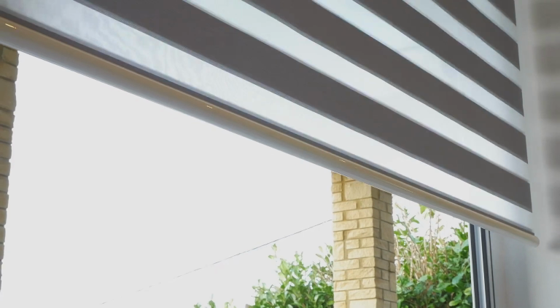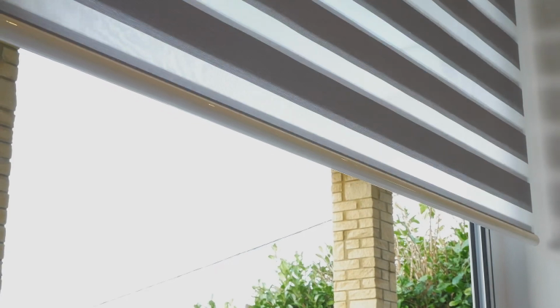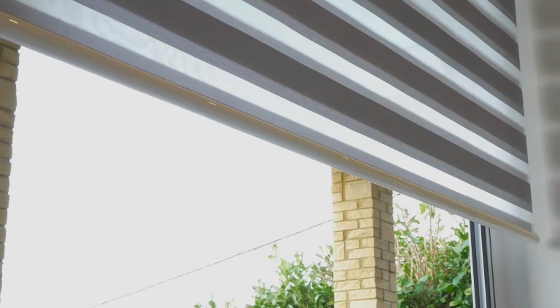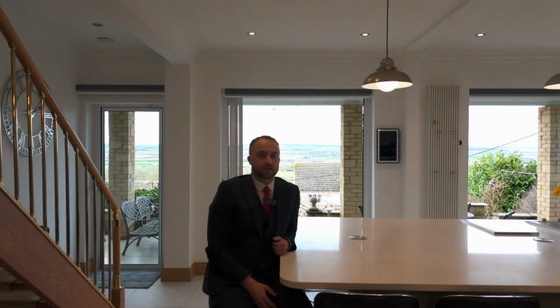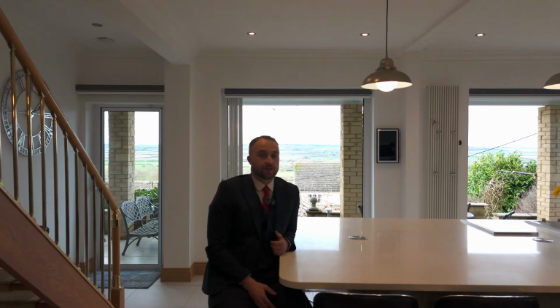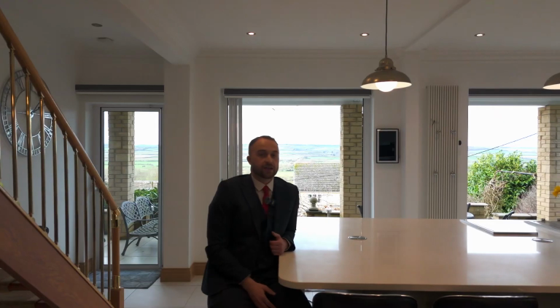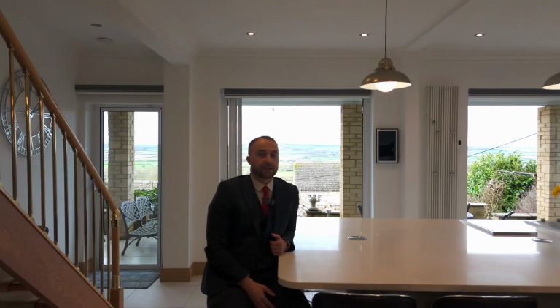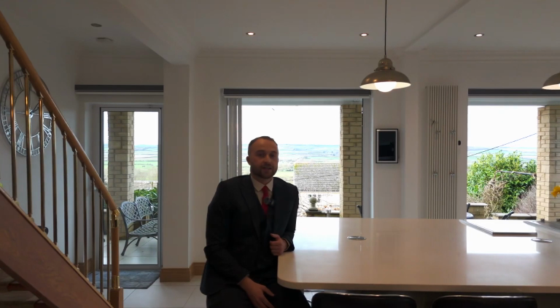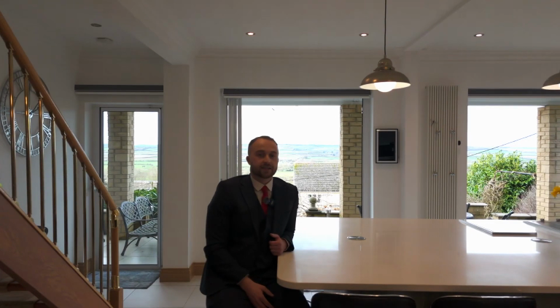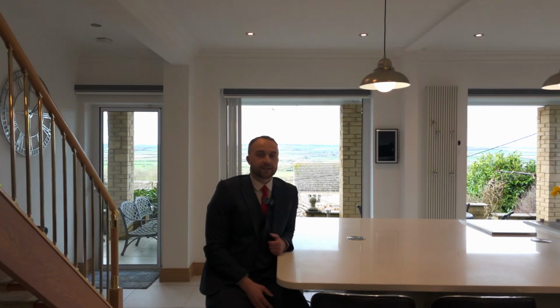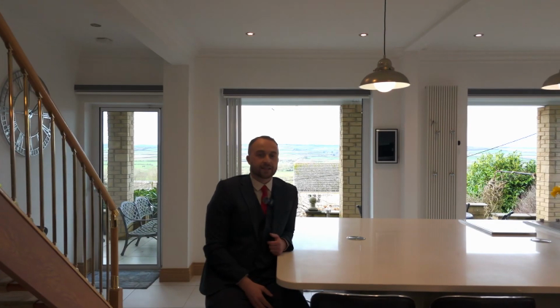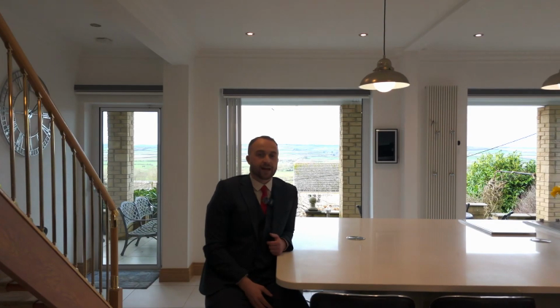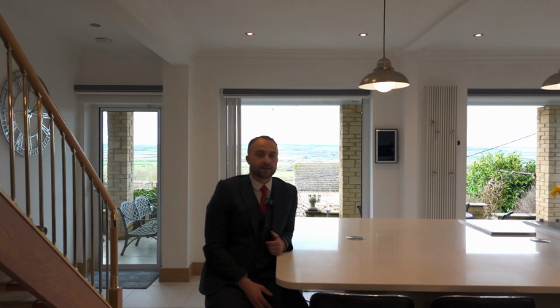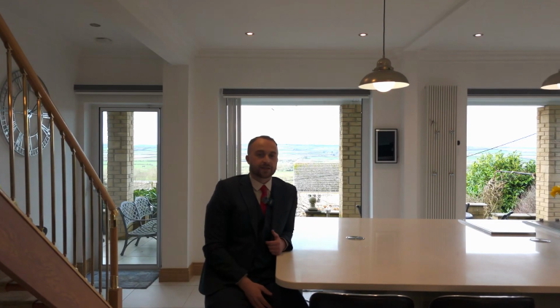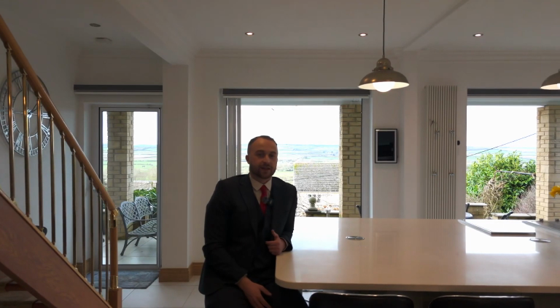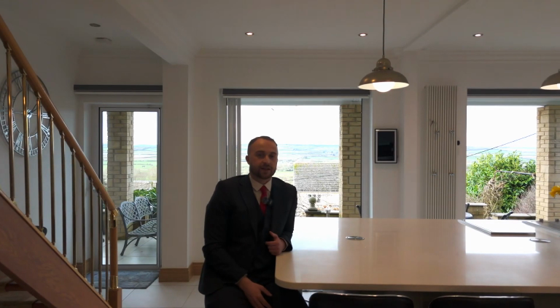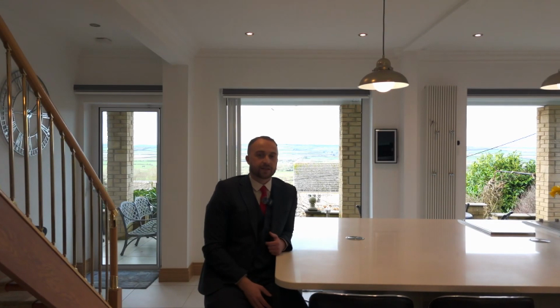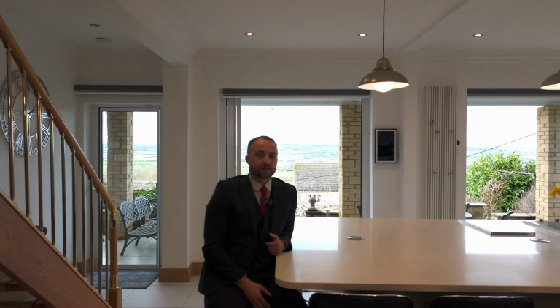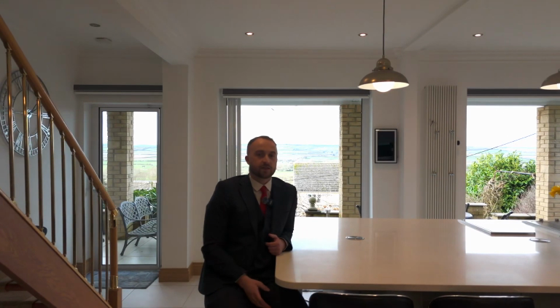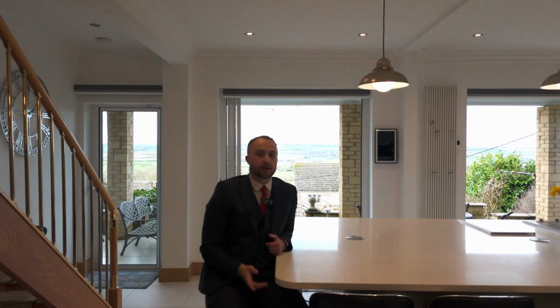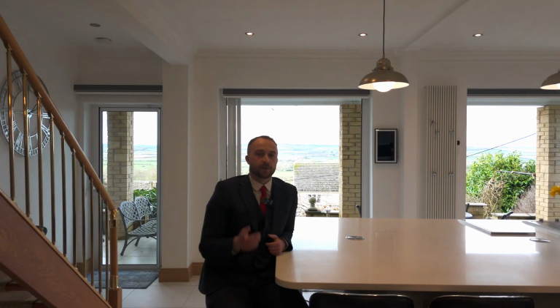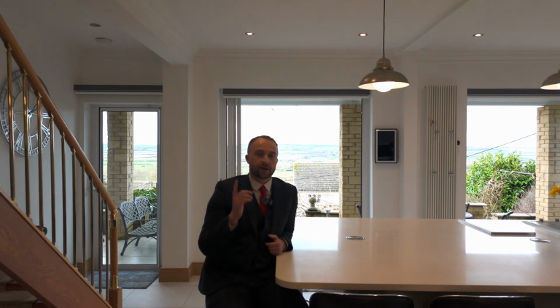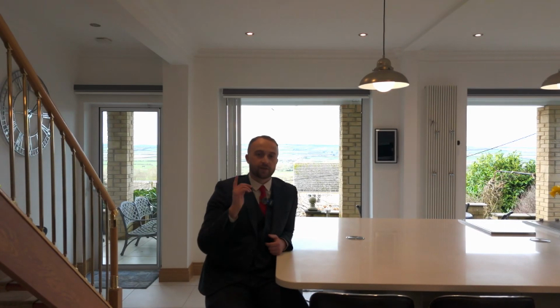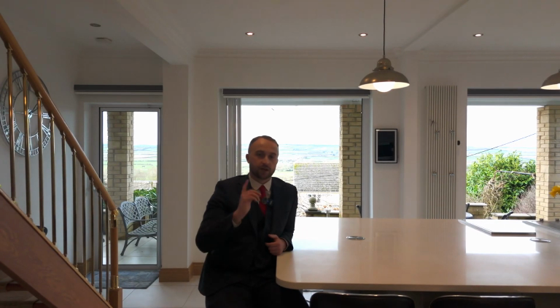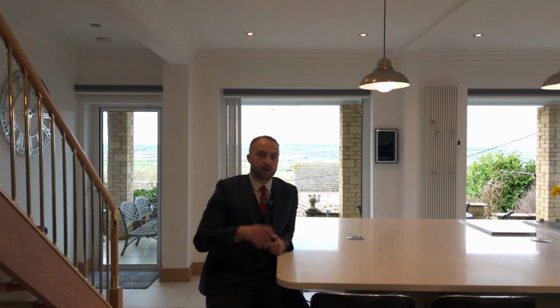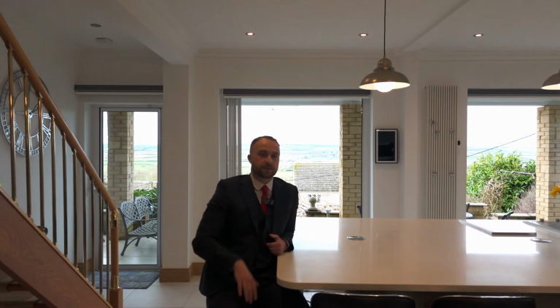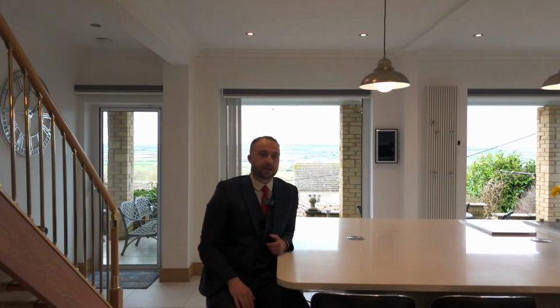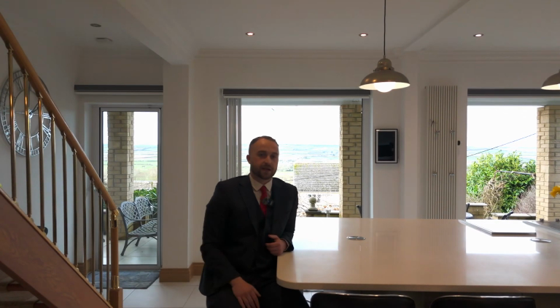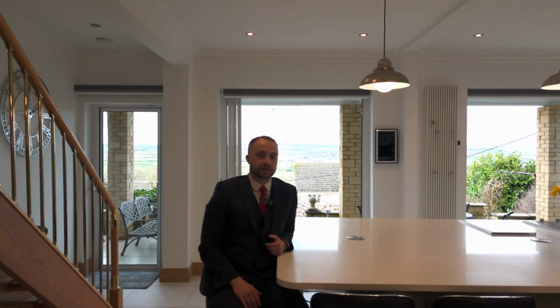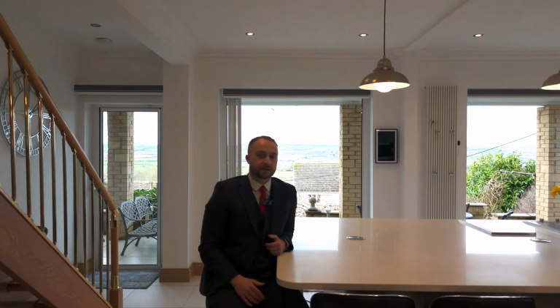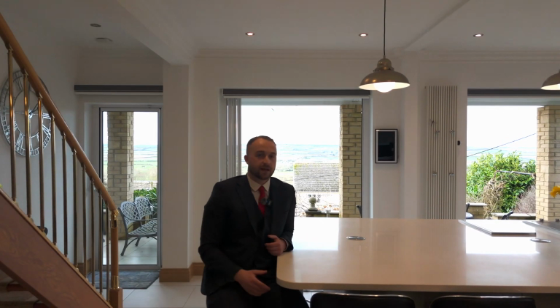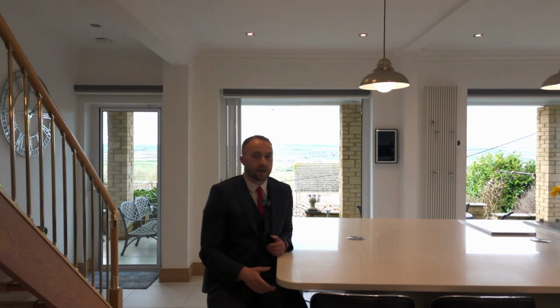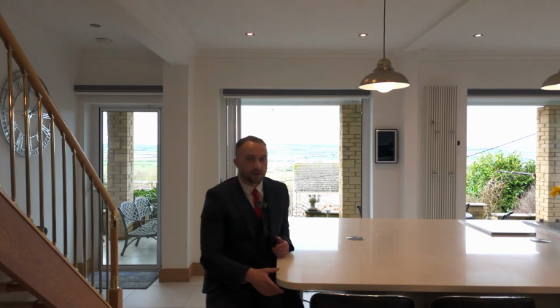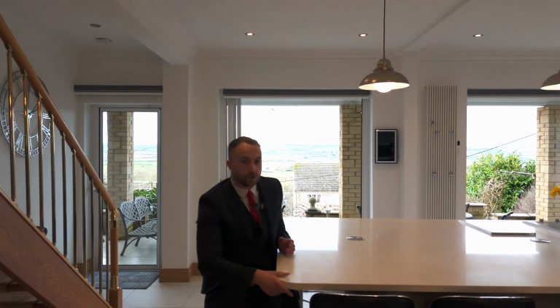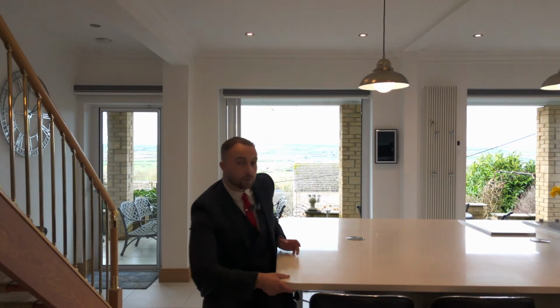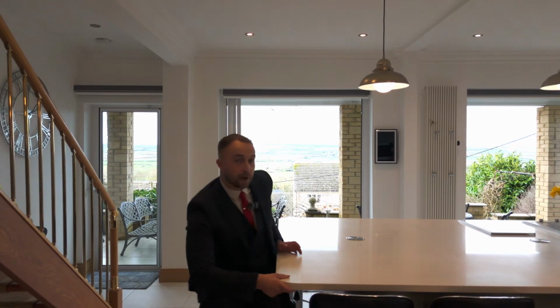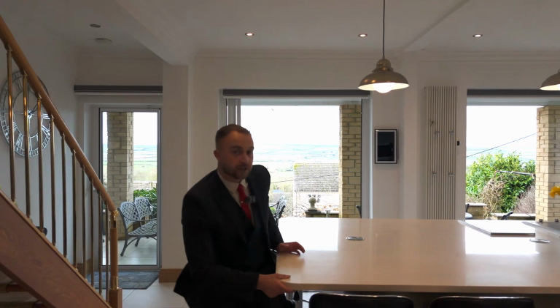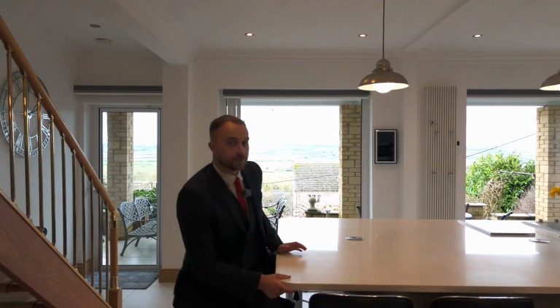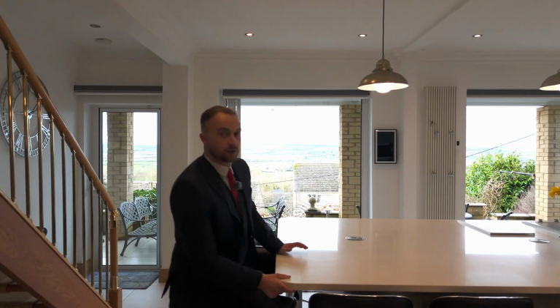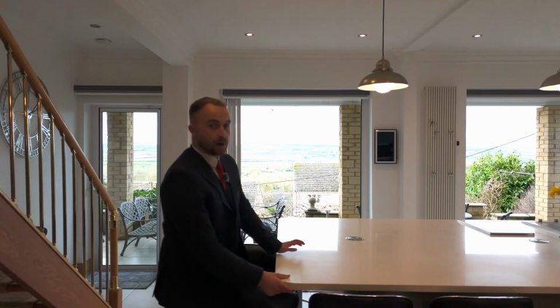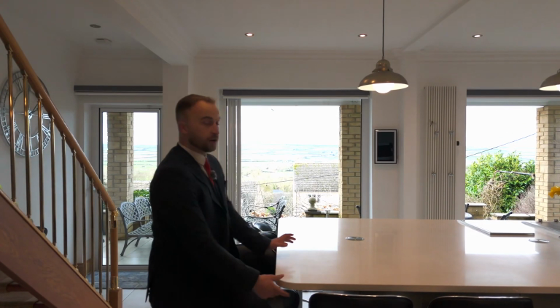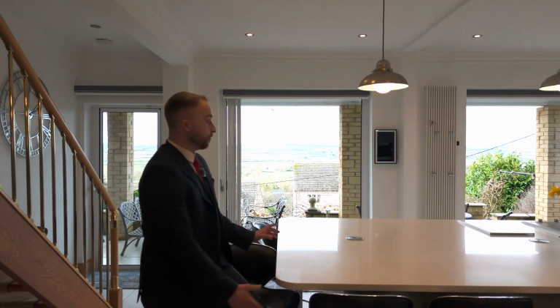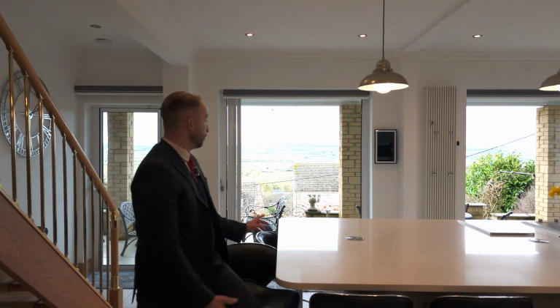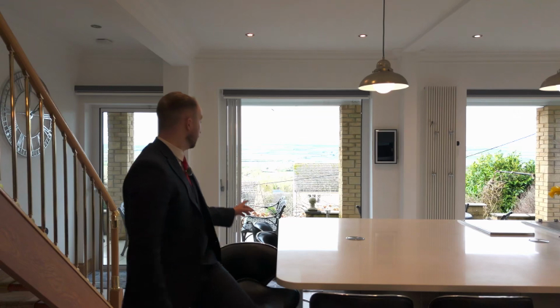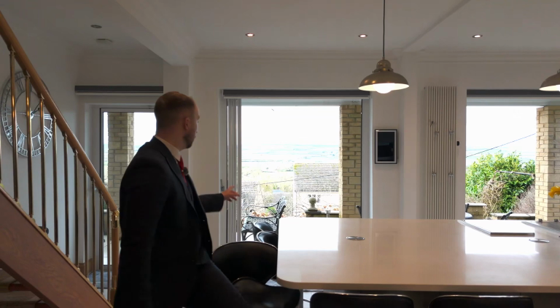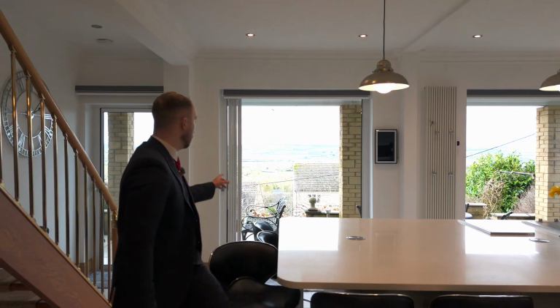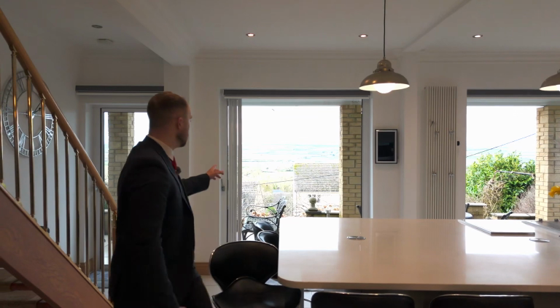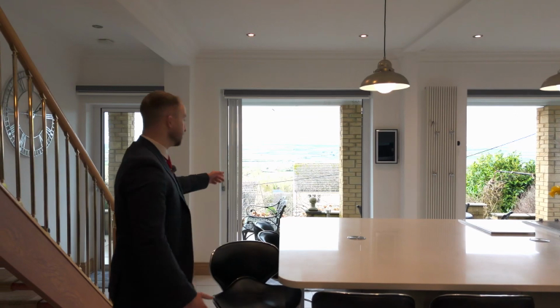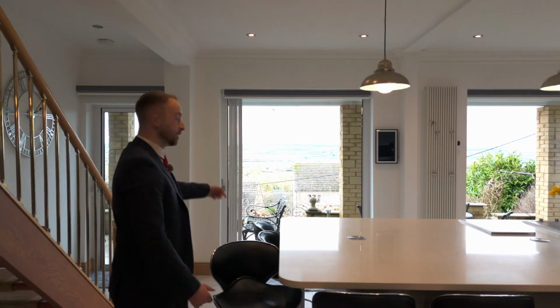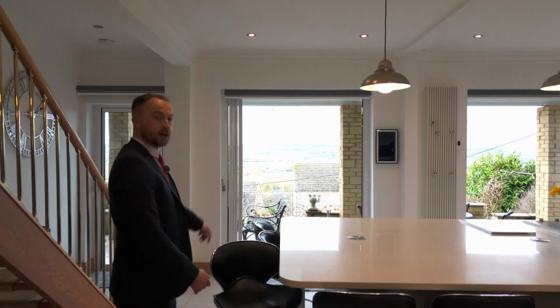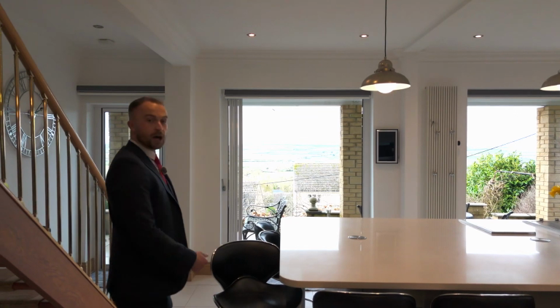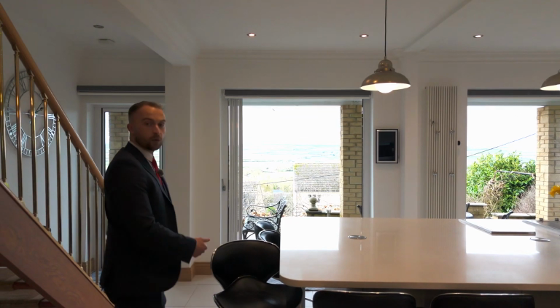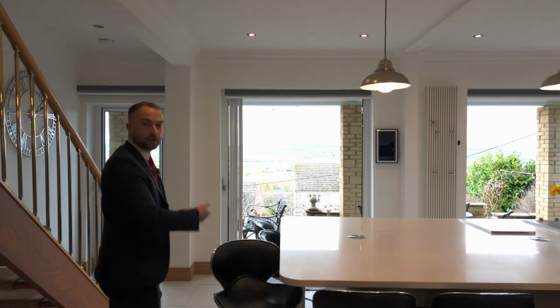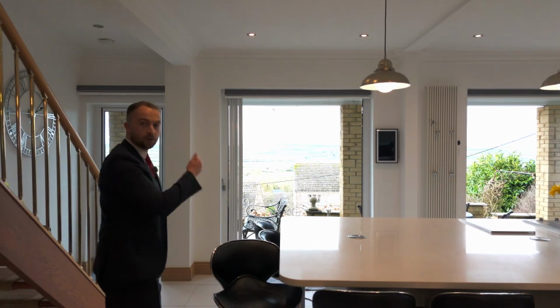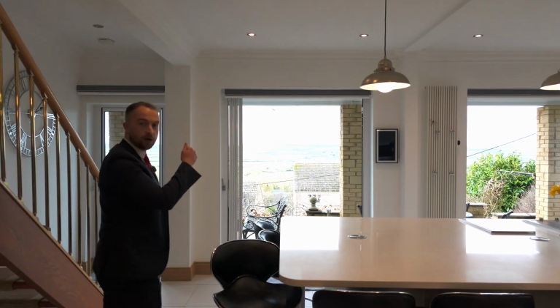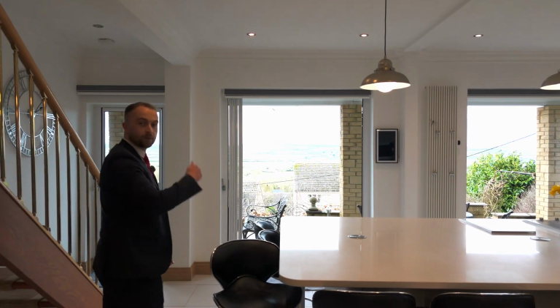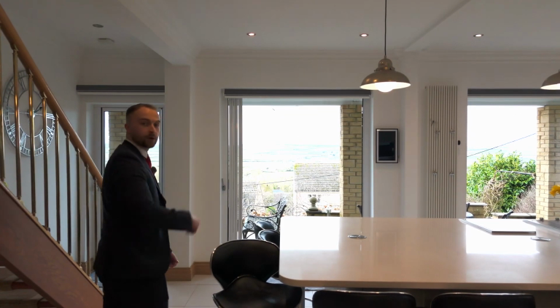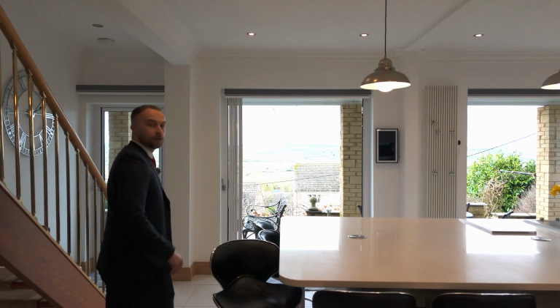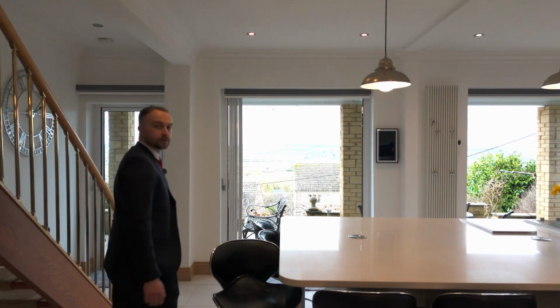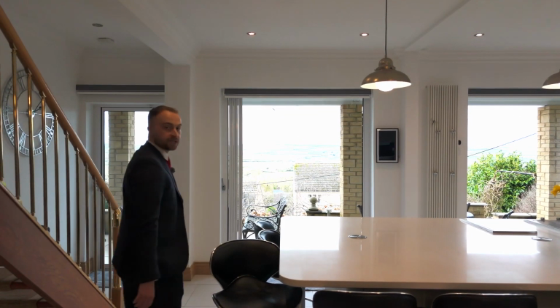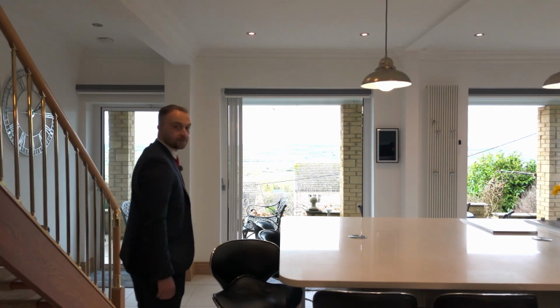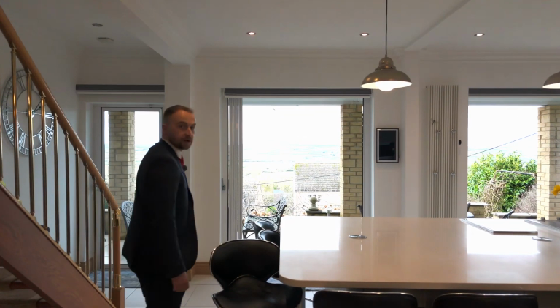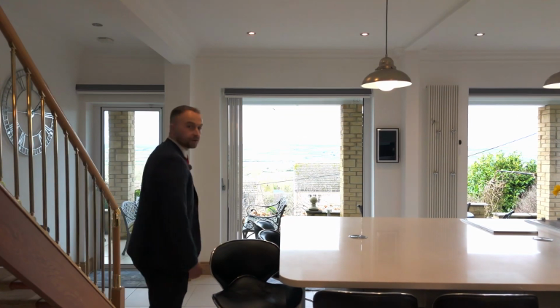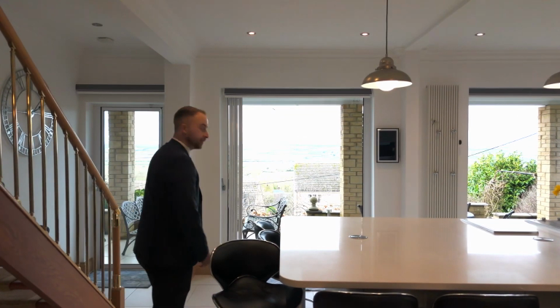So you've had a chance to see downstairs — why don't we have a look upstairs? If you pass through the bifolding doors, I'll meet you up on the upstairs balcony.